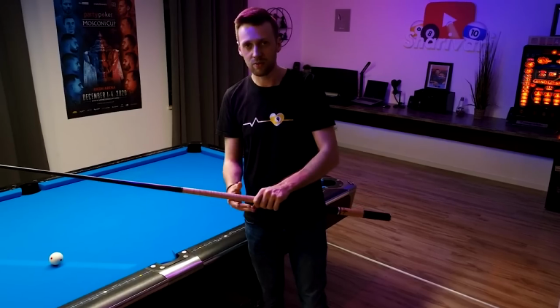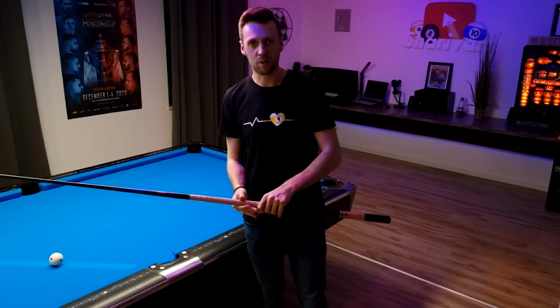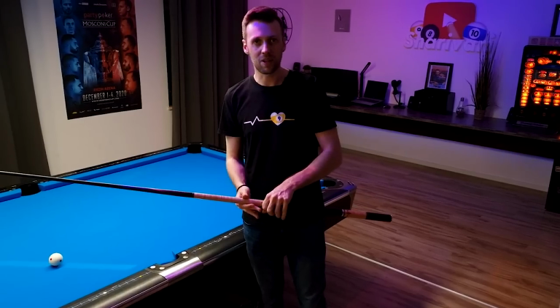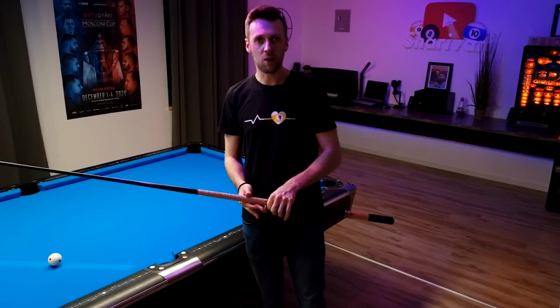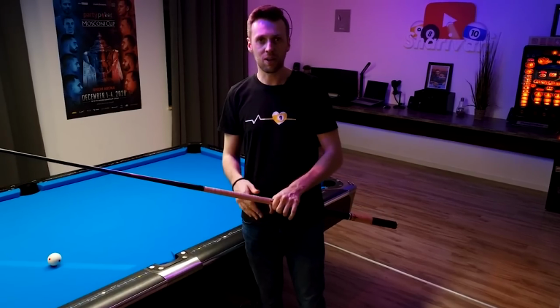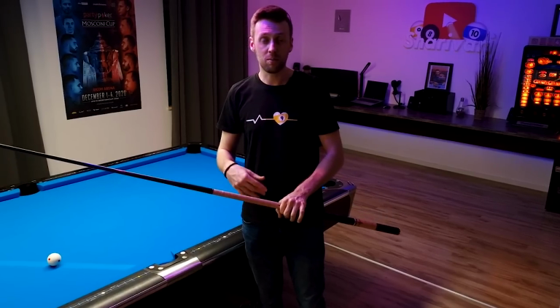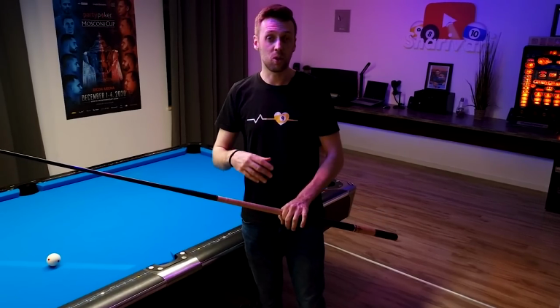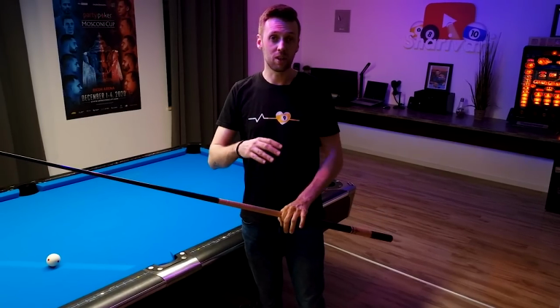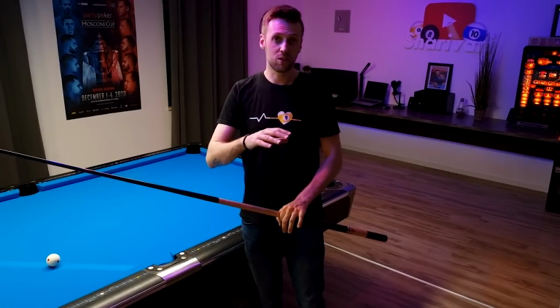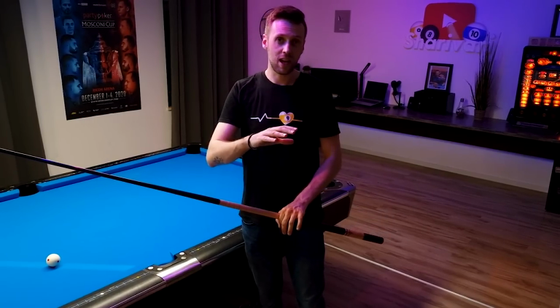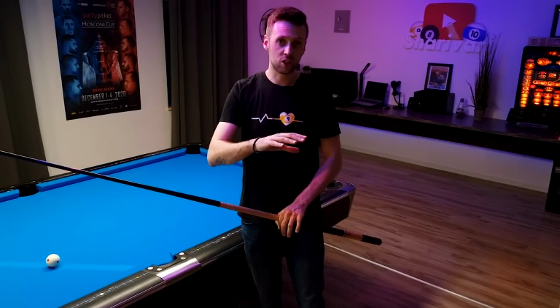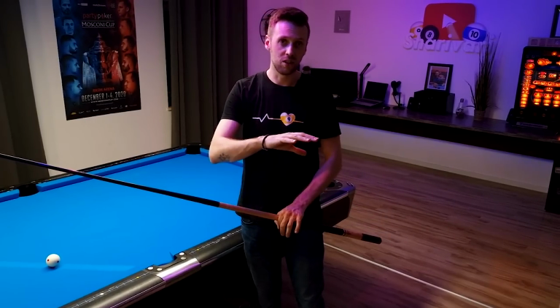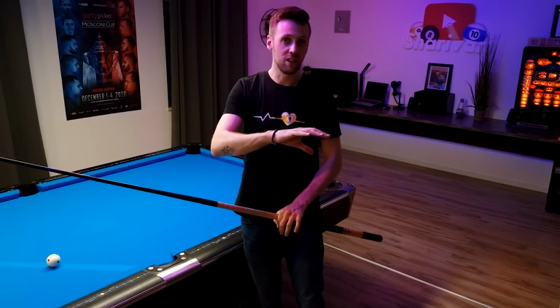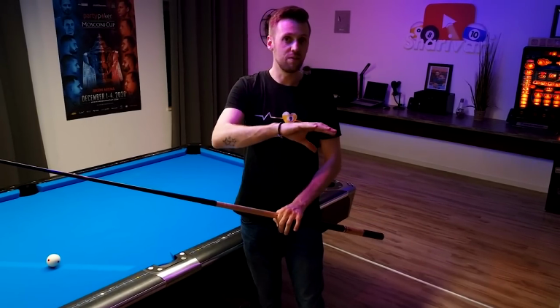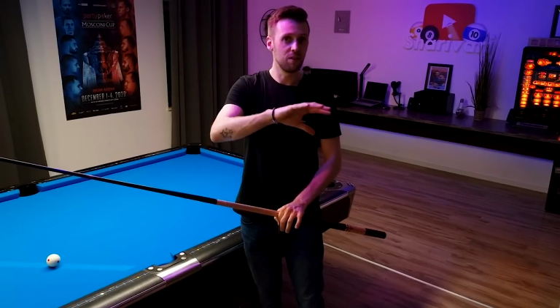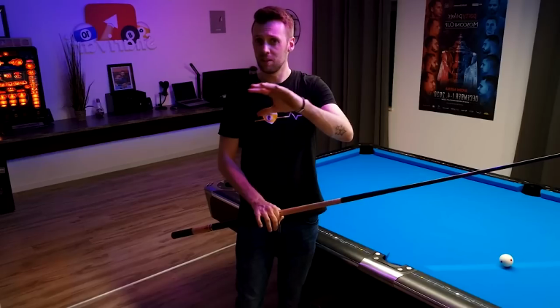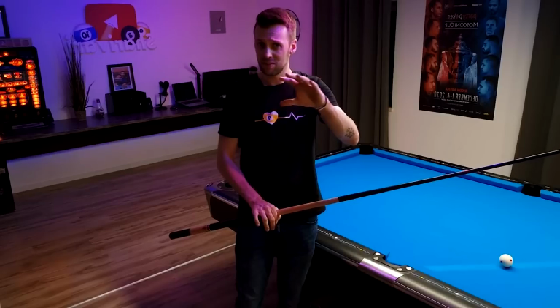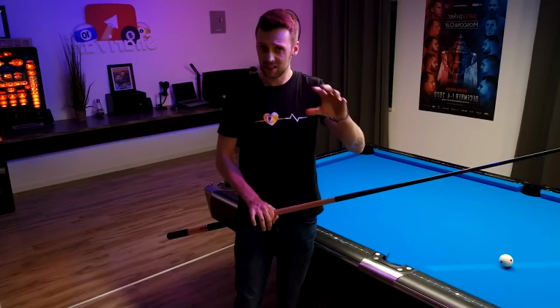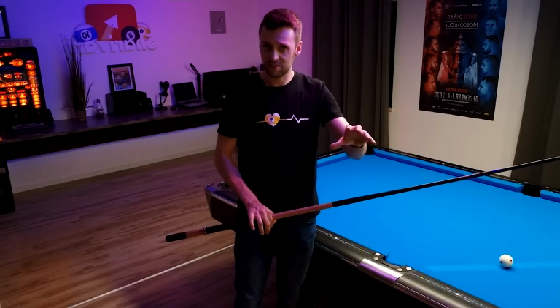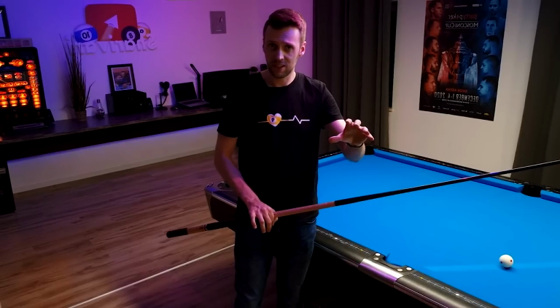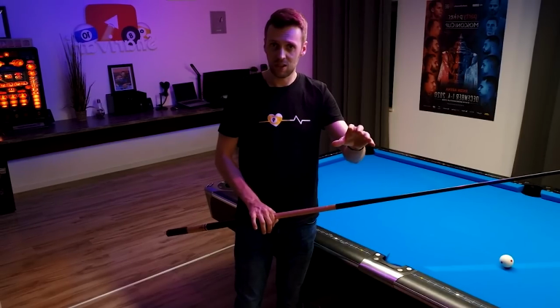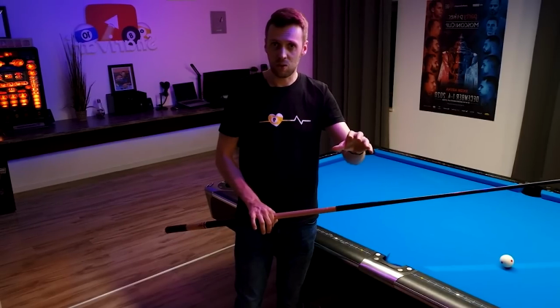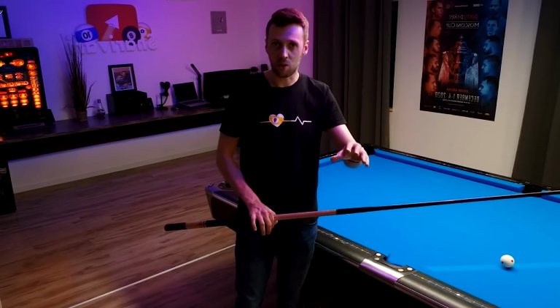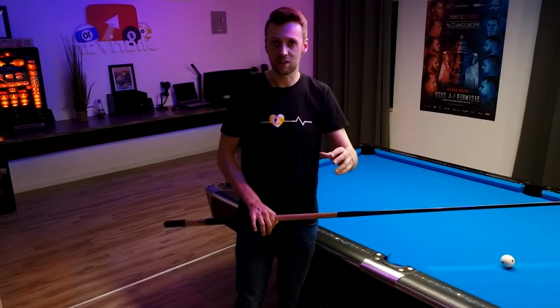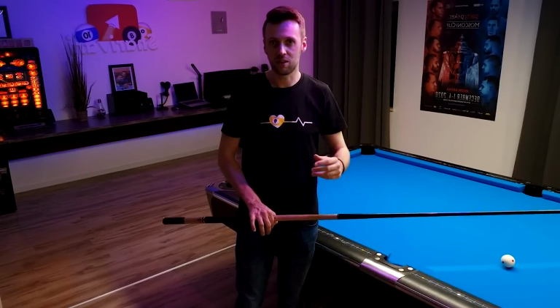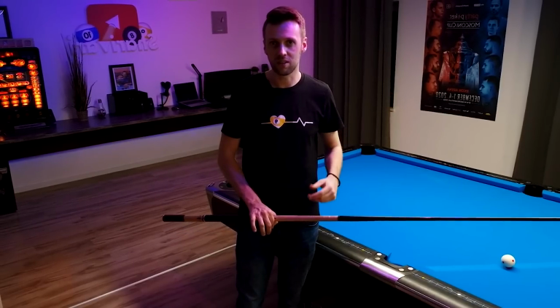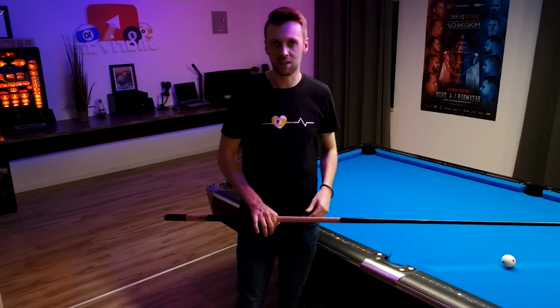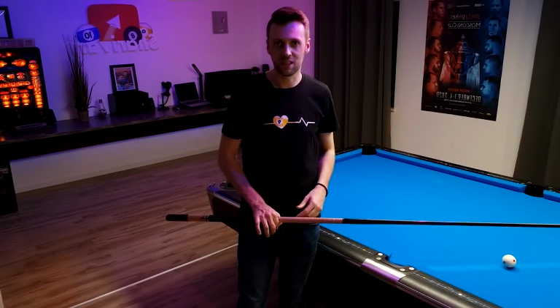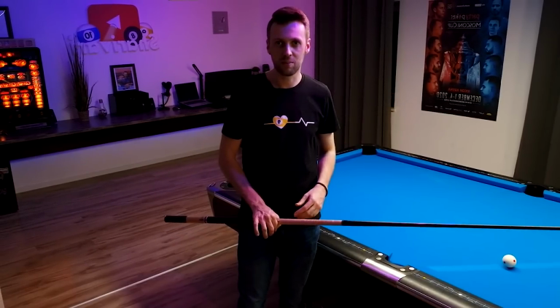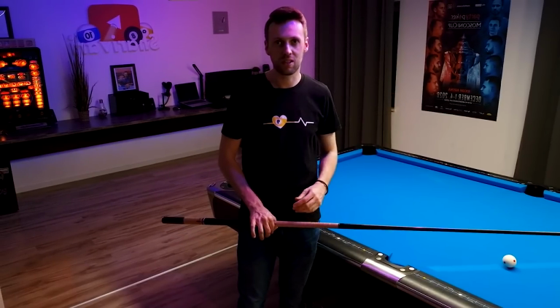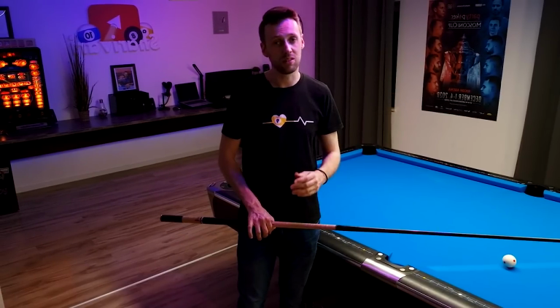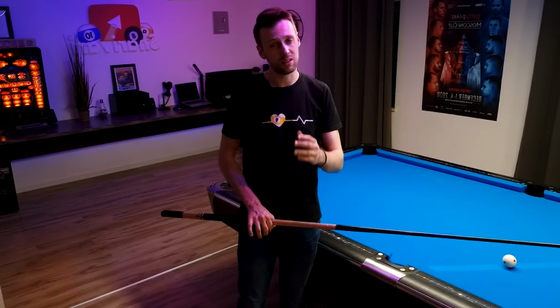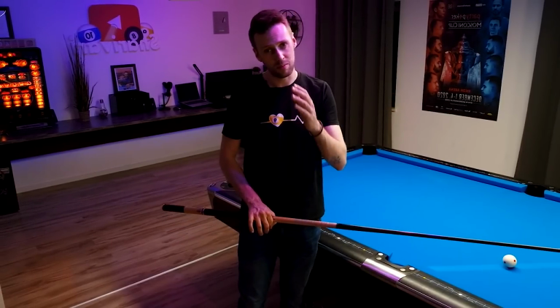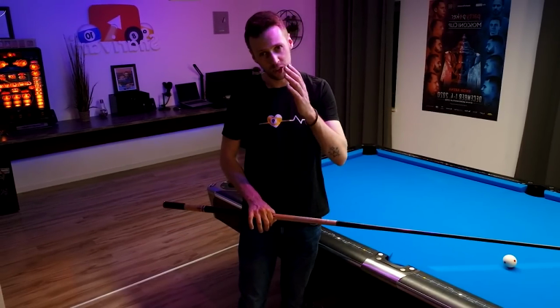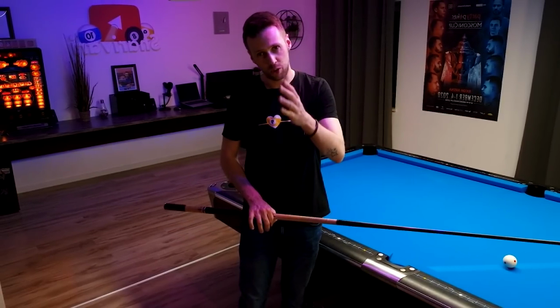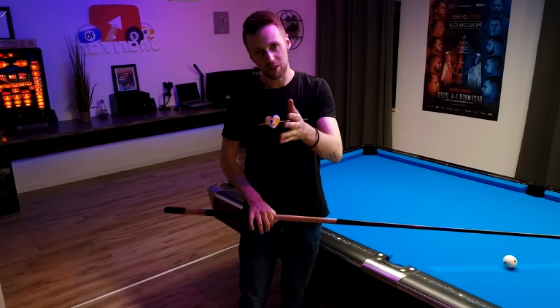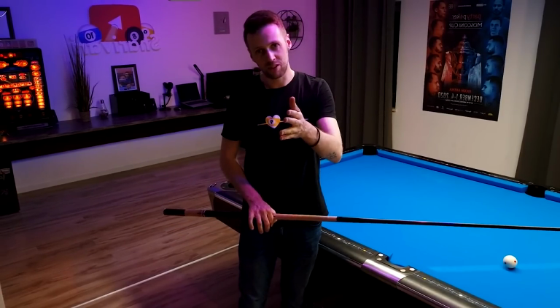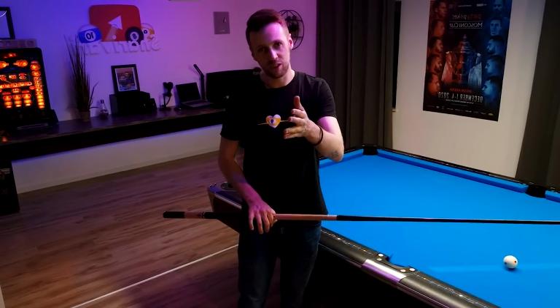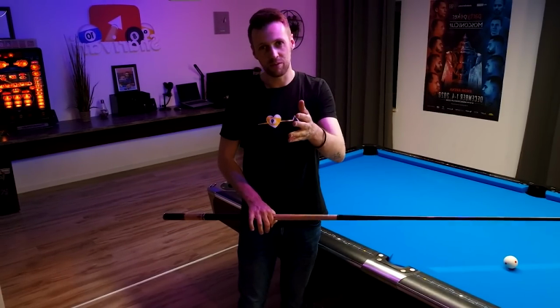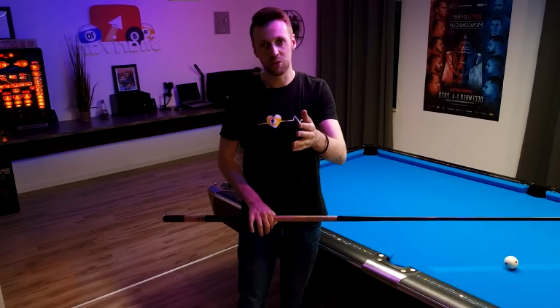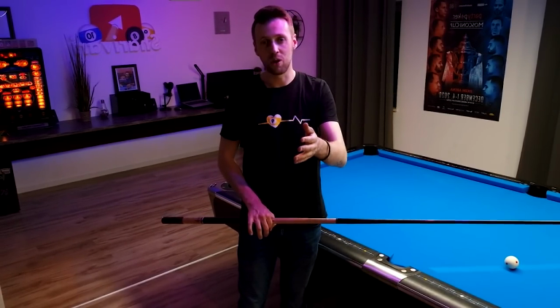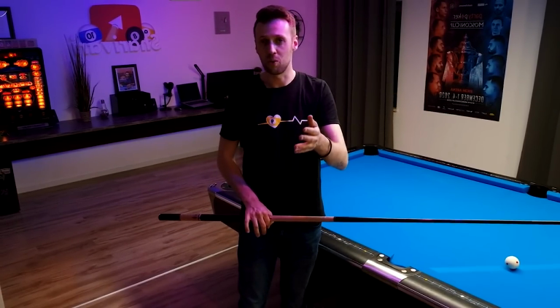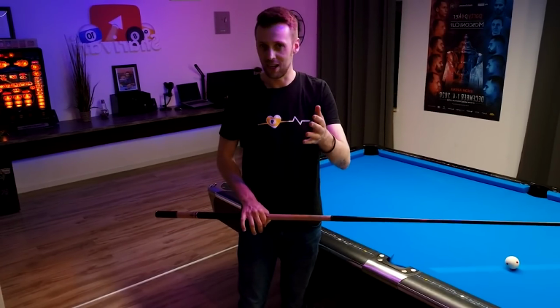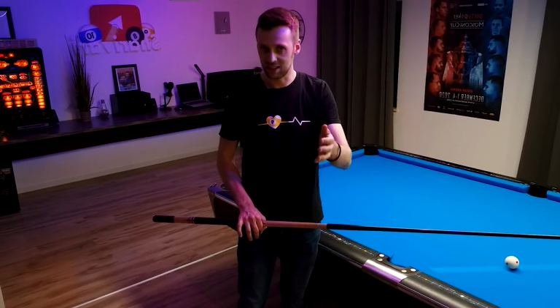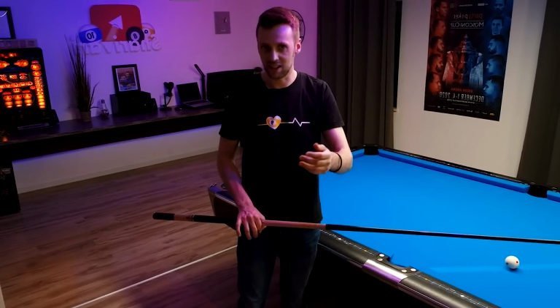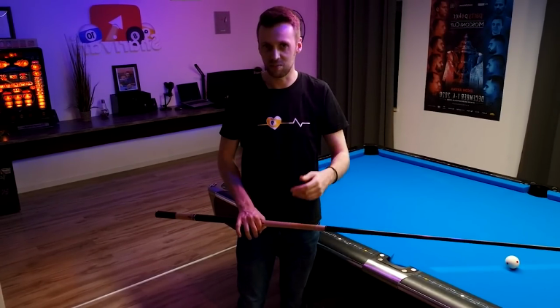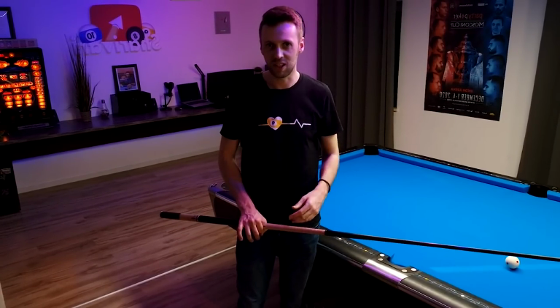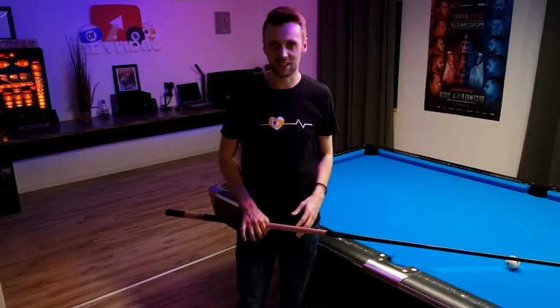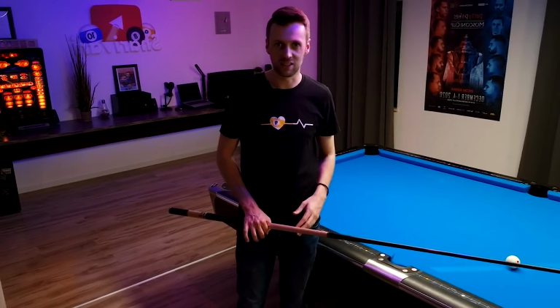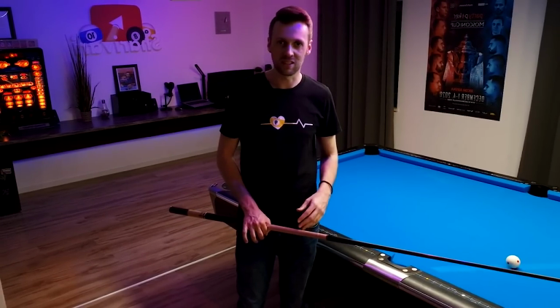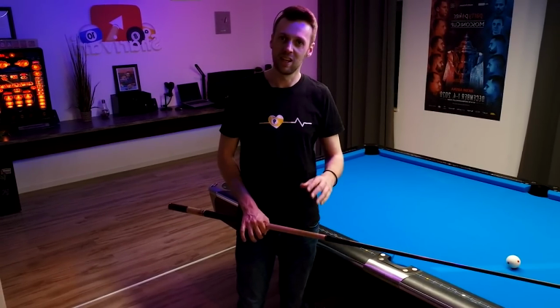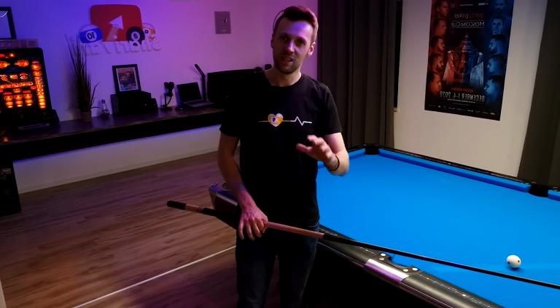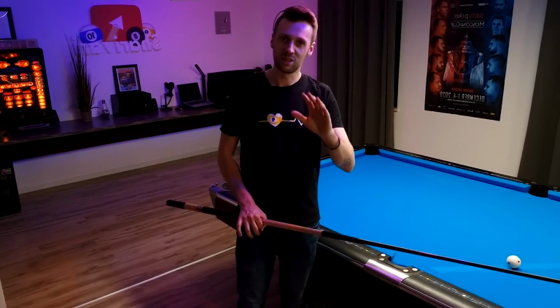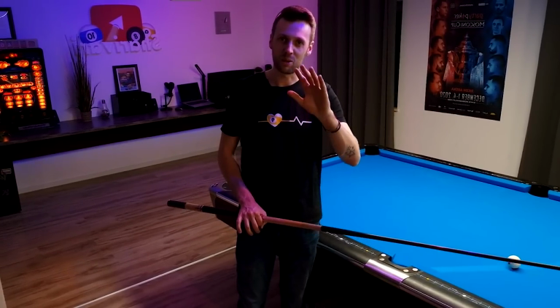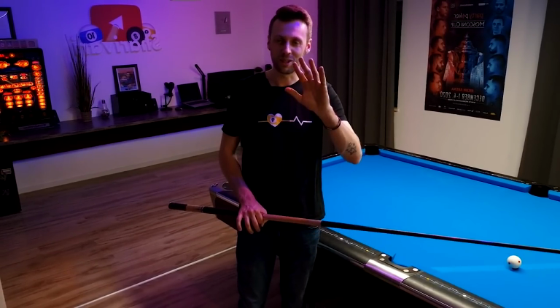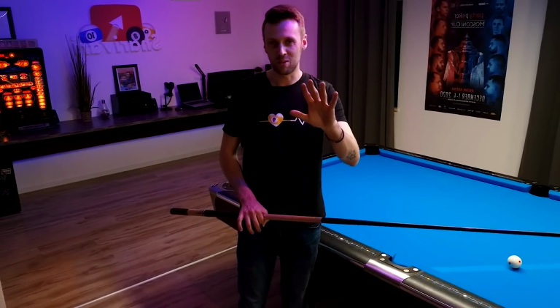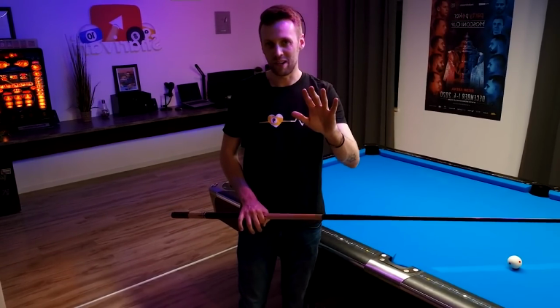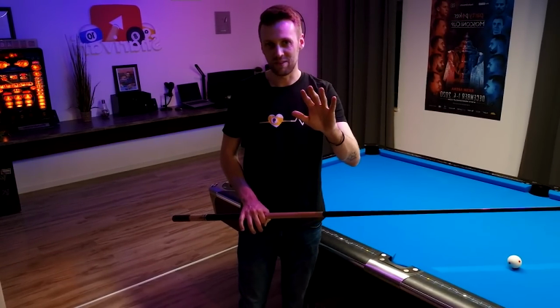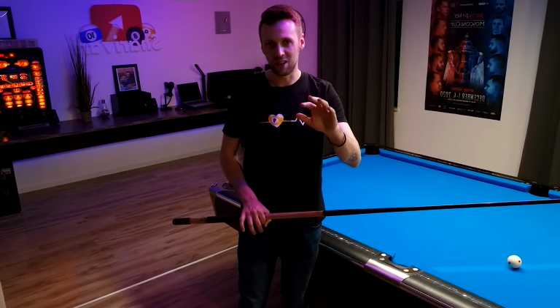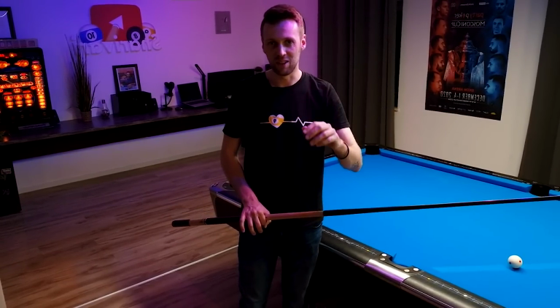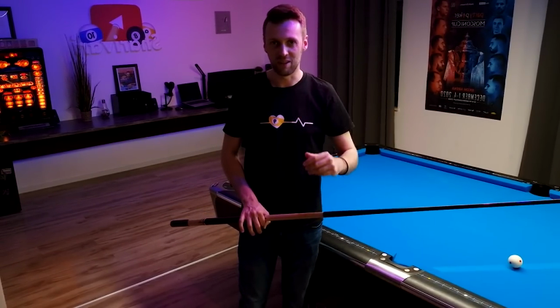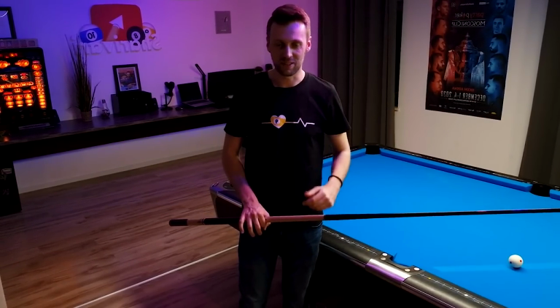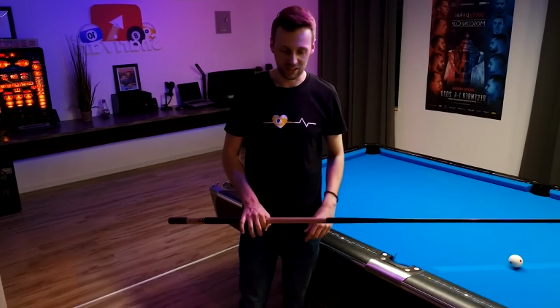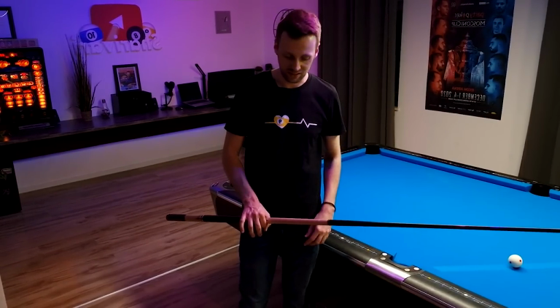From now on I'm going to flip this video horizontally because the majority of you are right-handed players. Sorry to my fellow lefties.